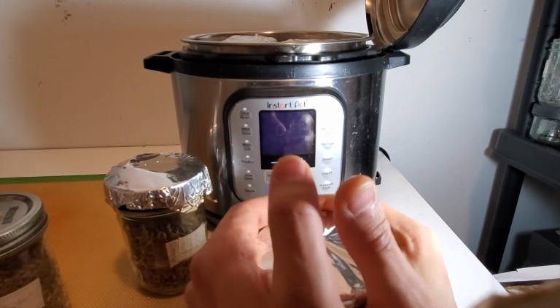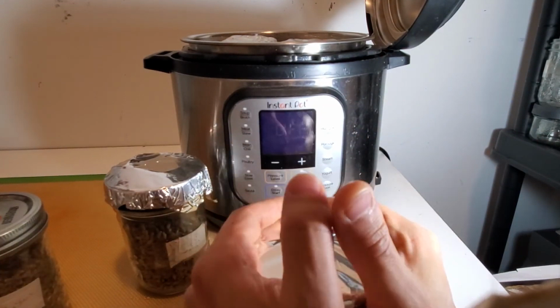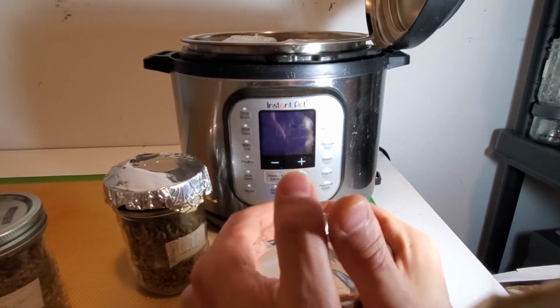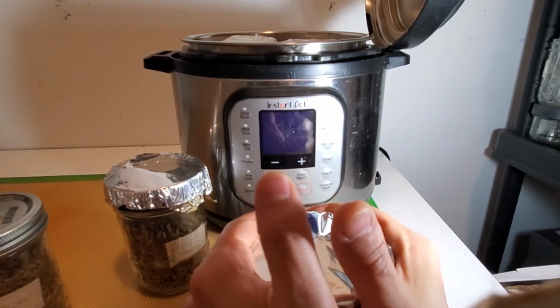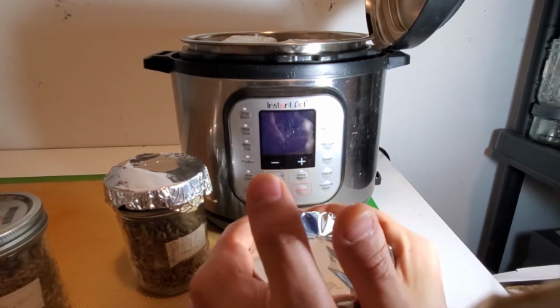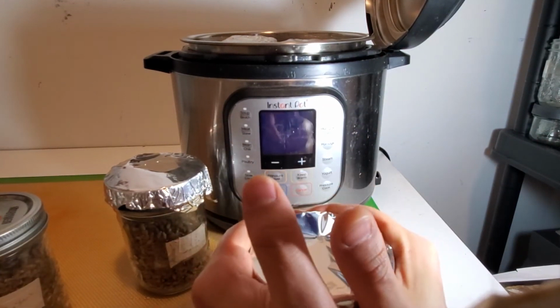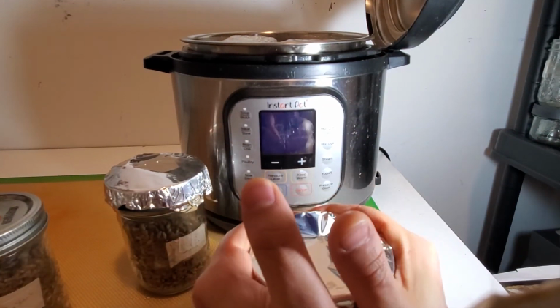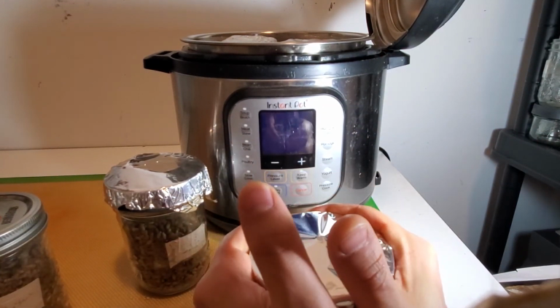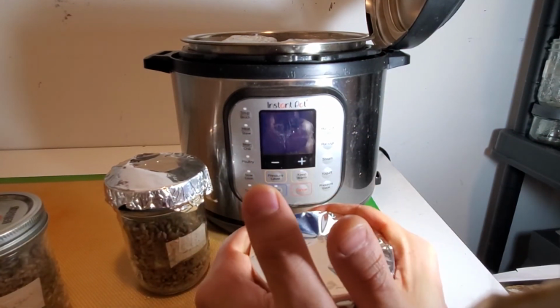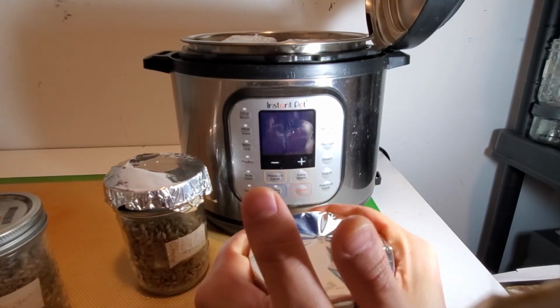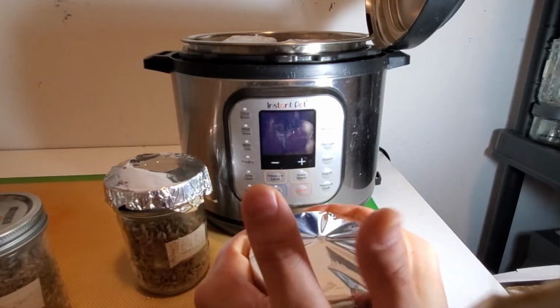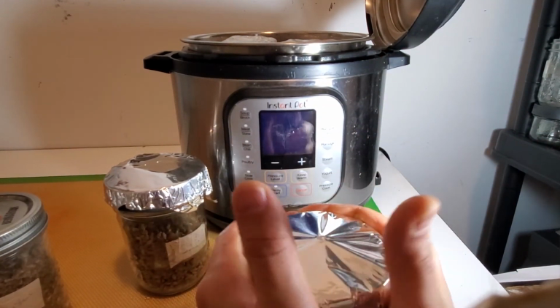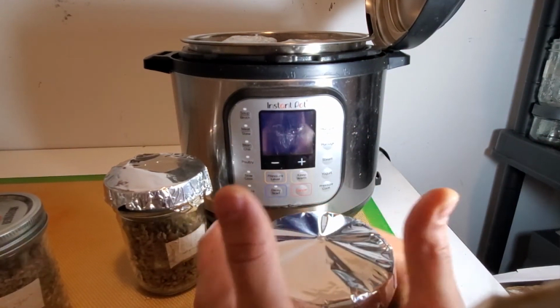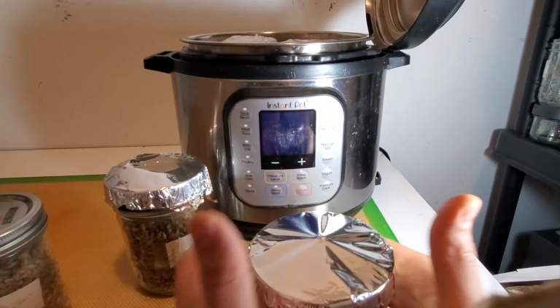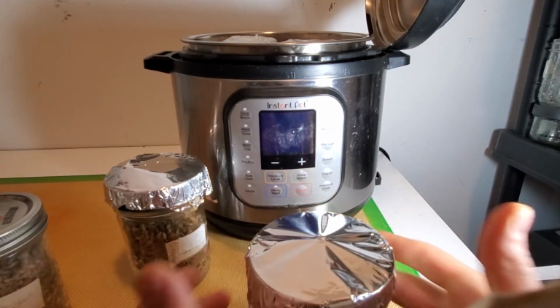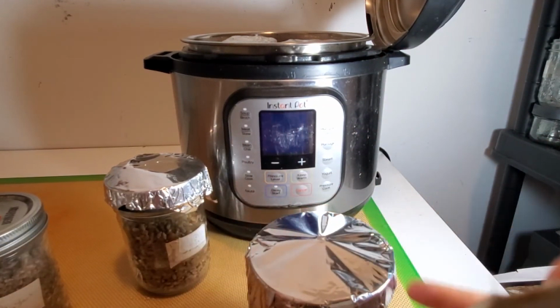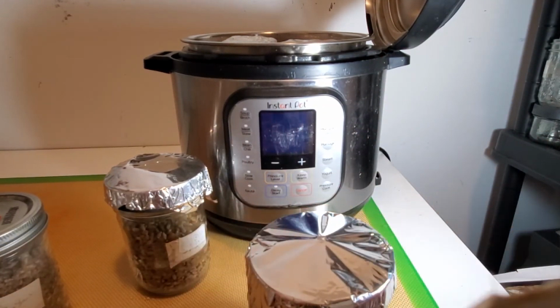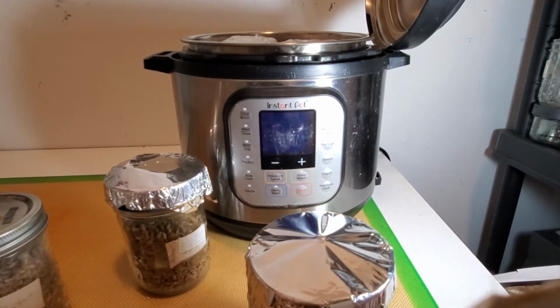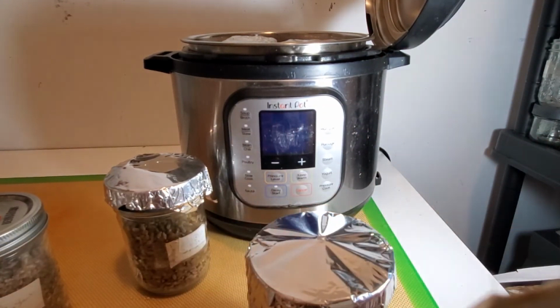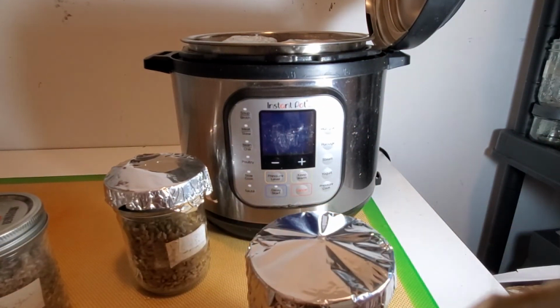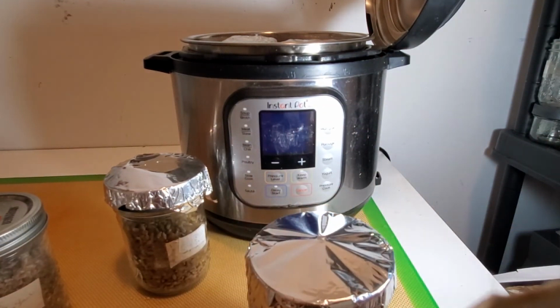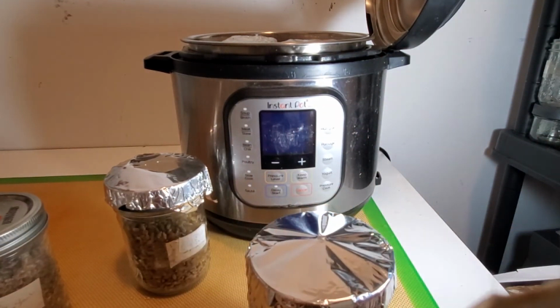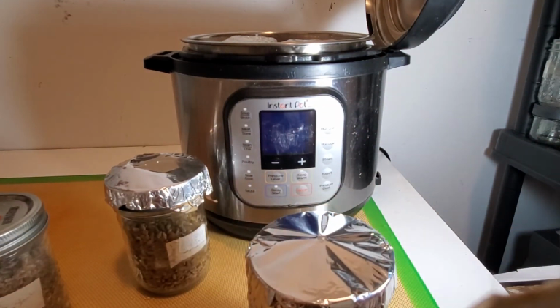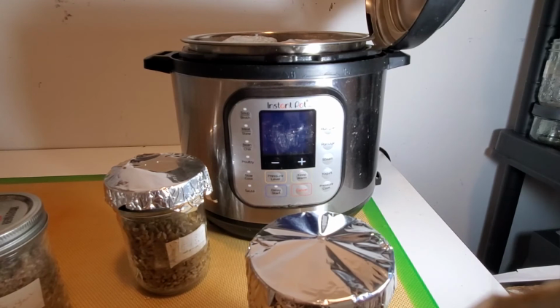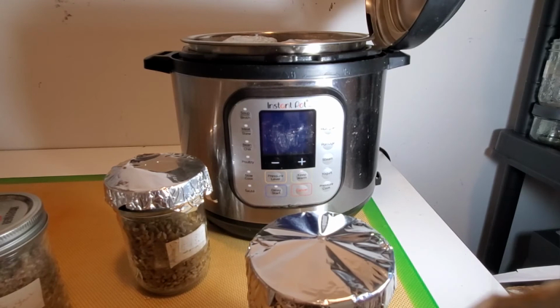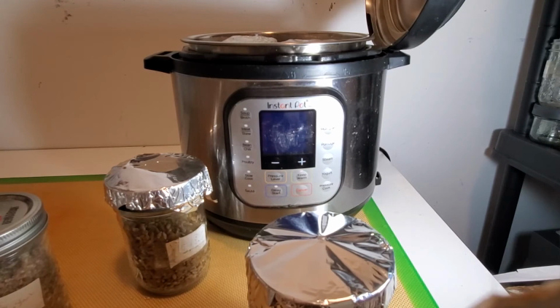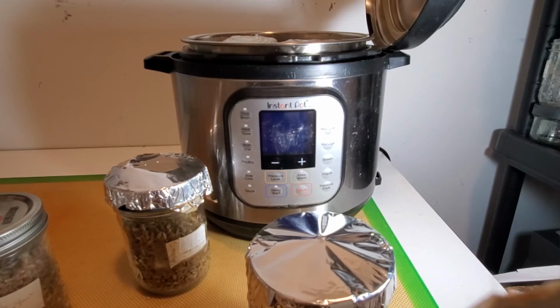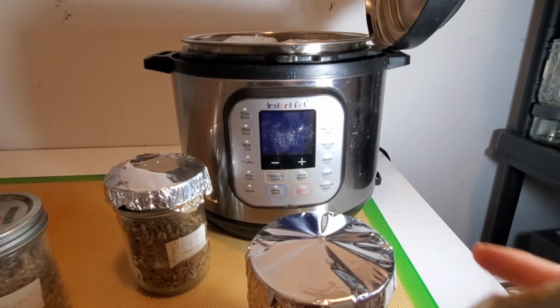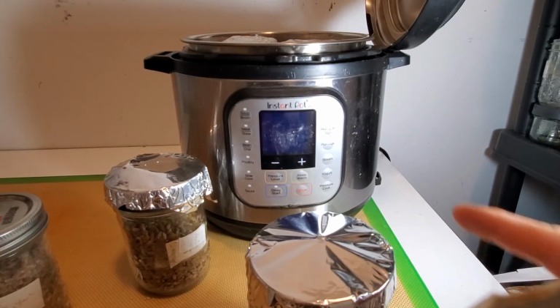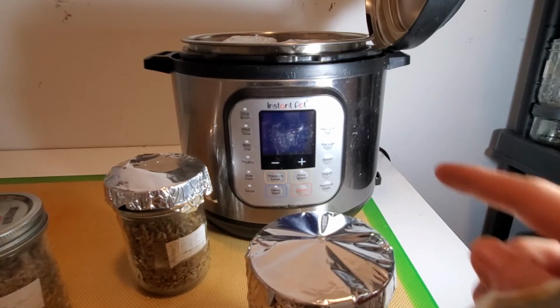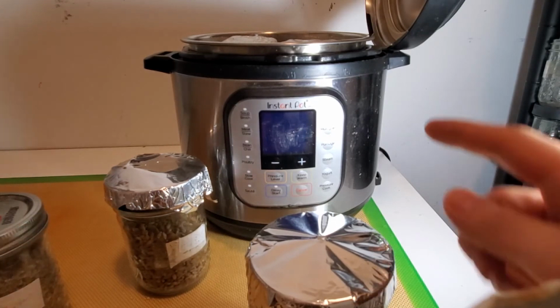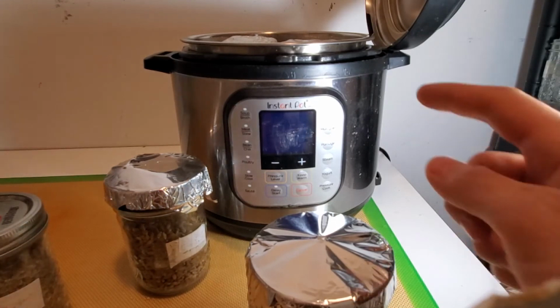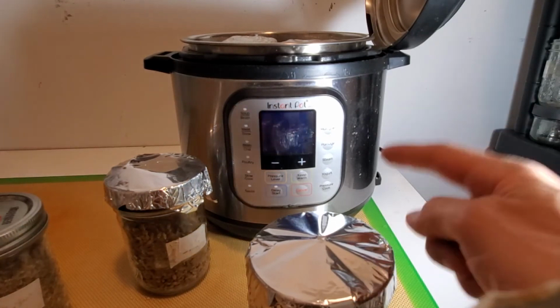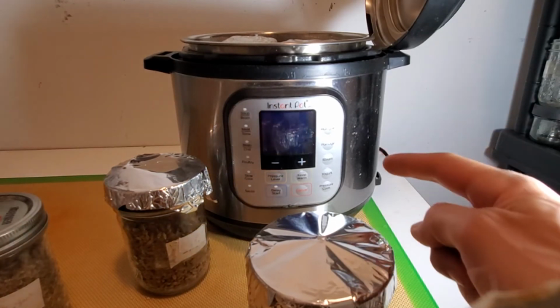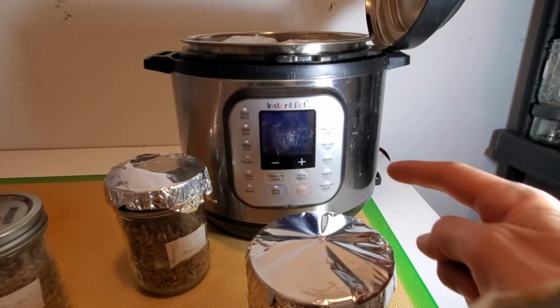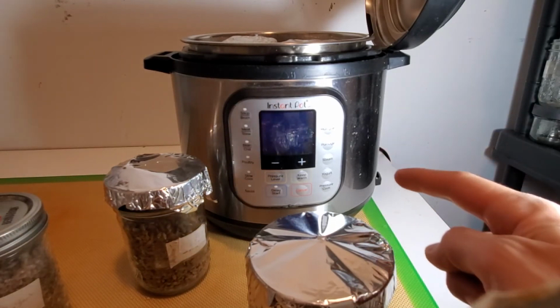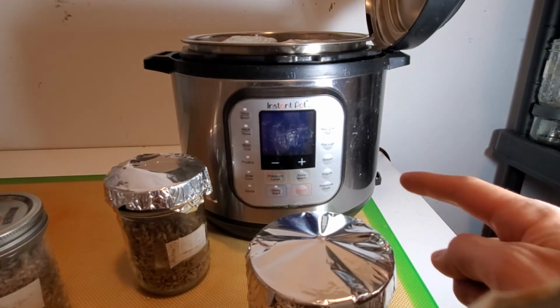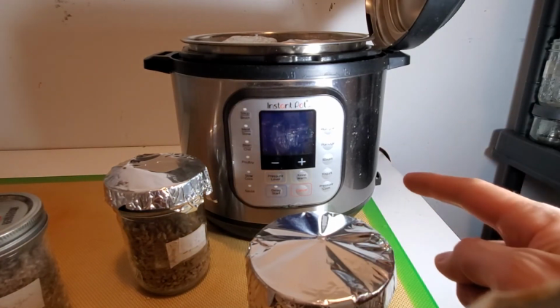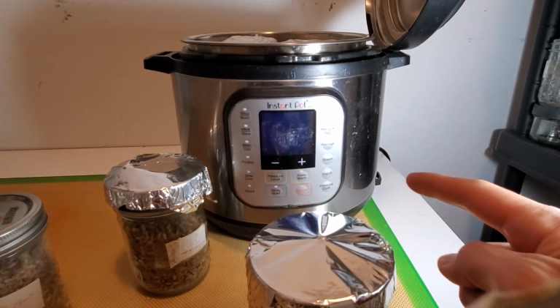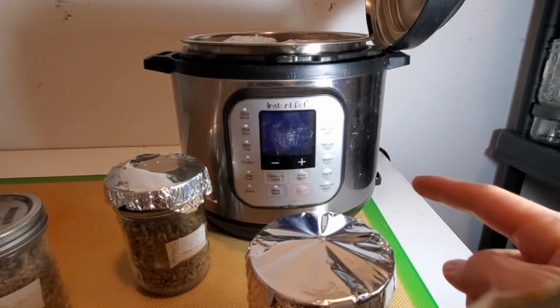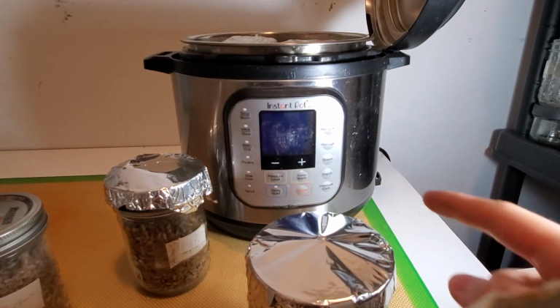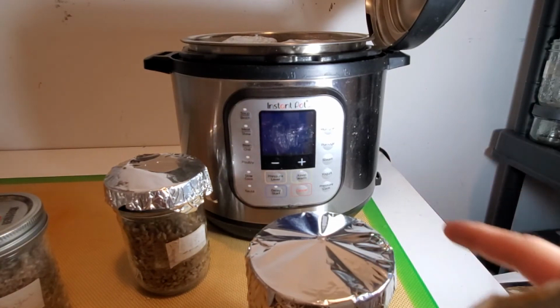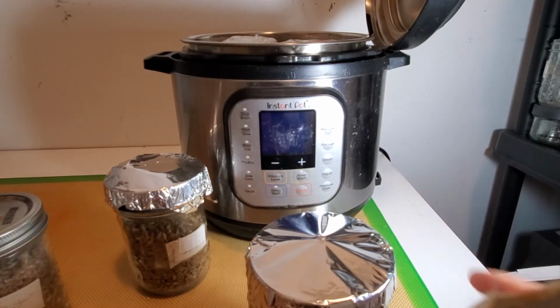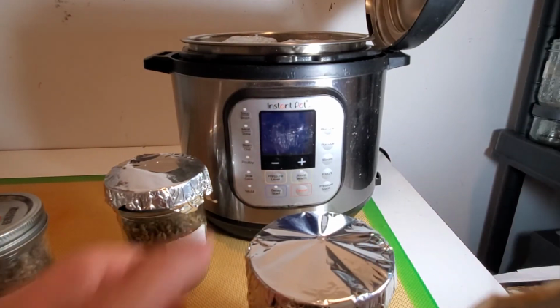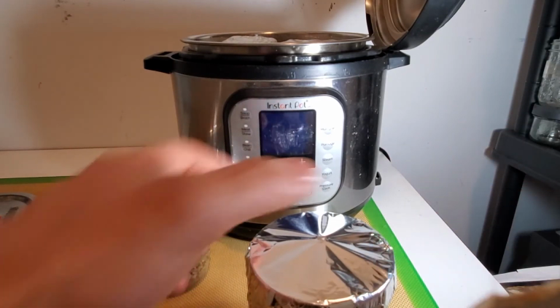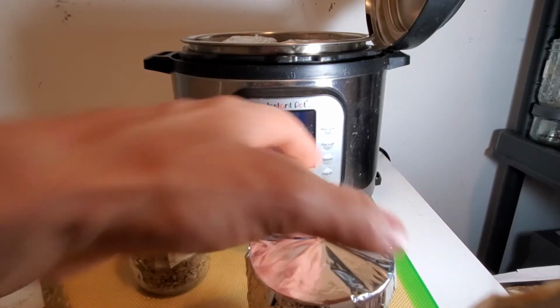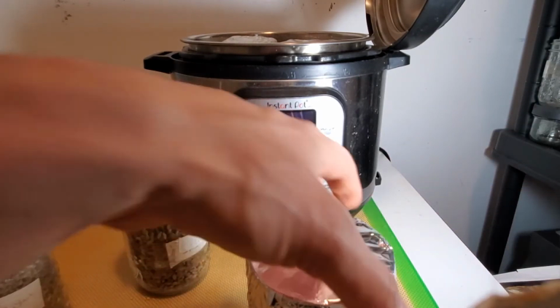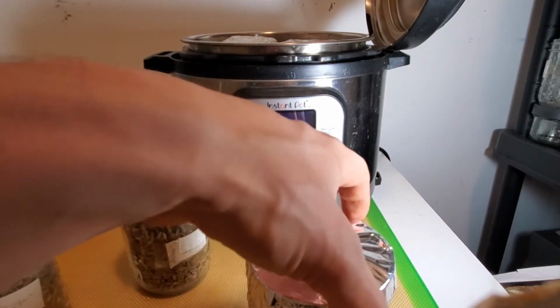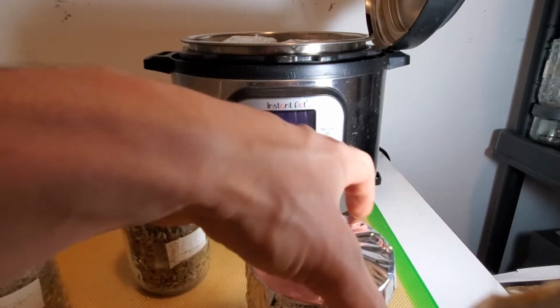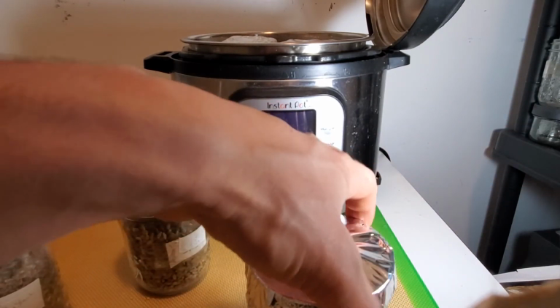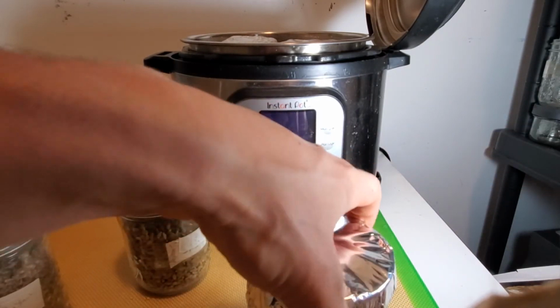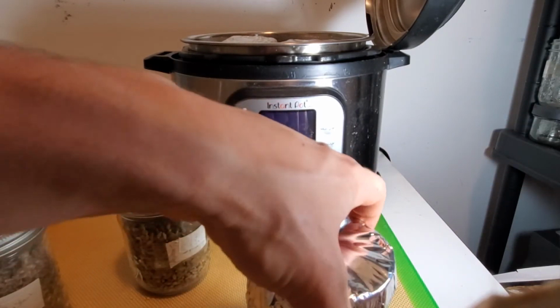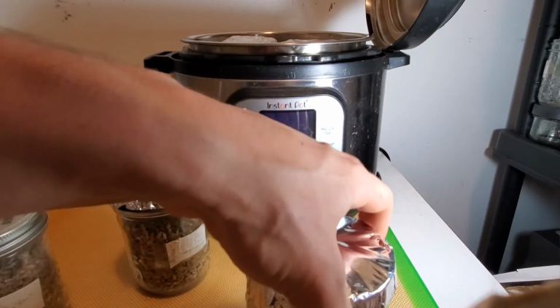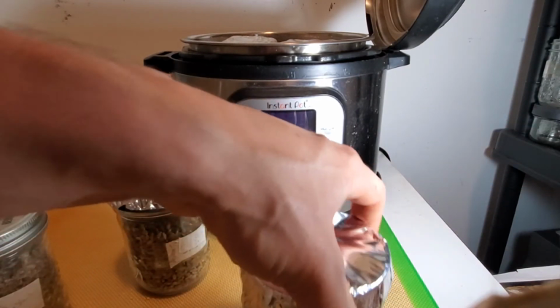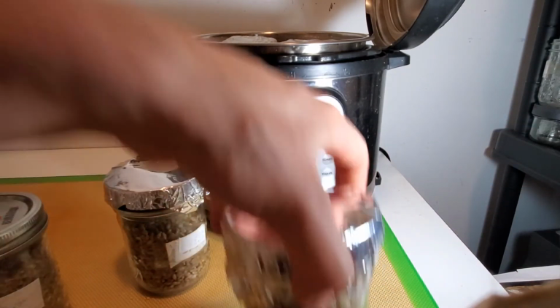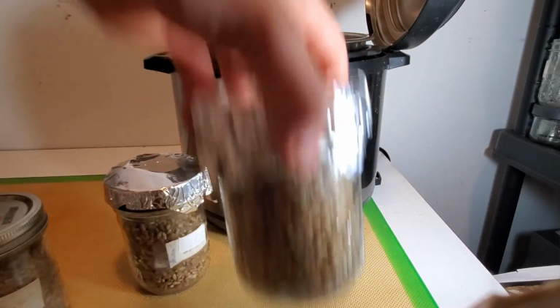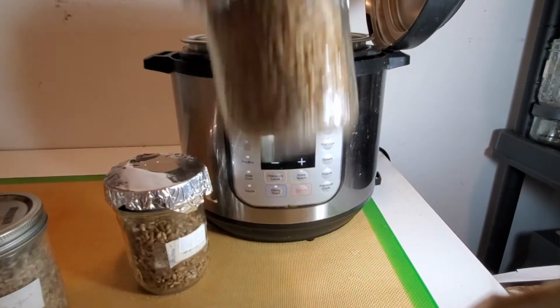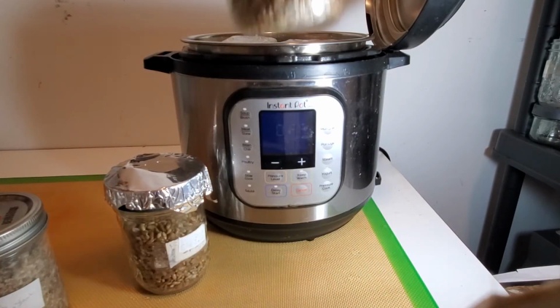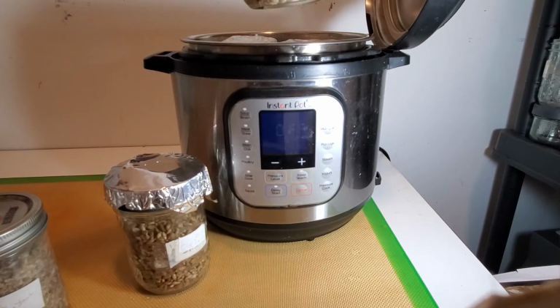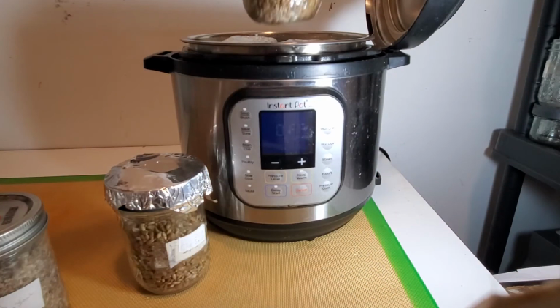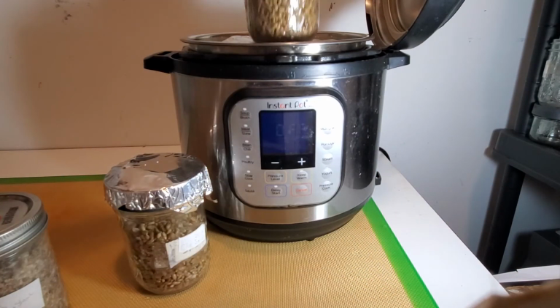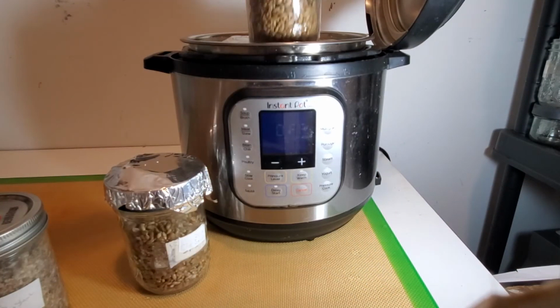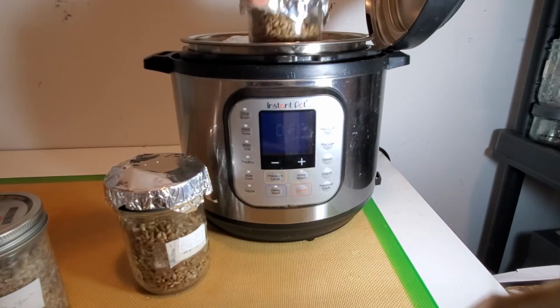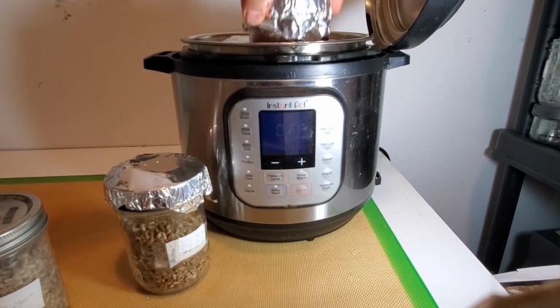Now it's ready to load into the pressure cooker. I've placed the steaming rack inside and filled up water just above it.